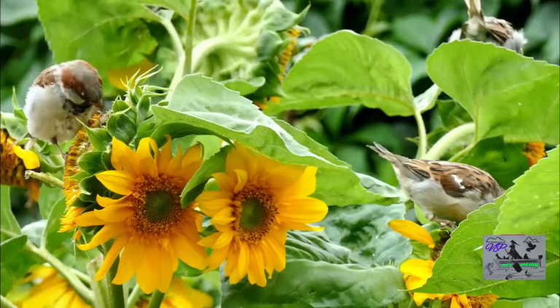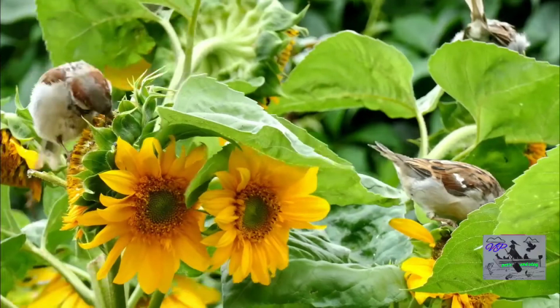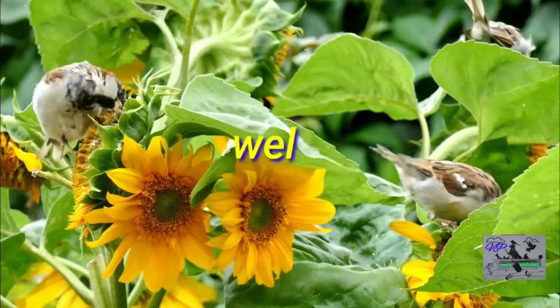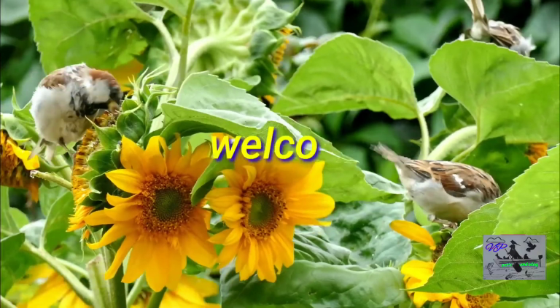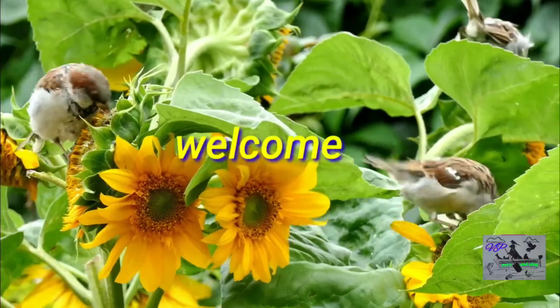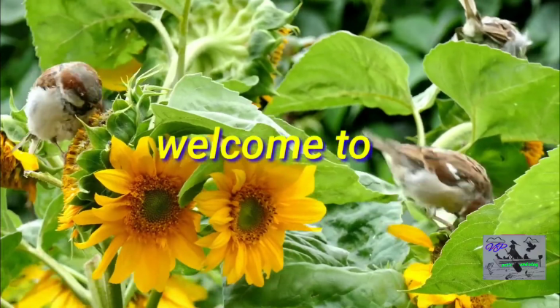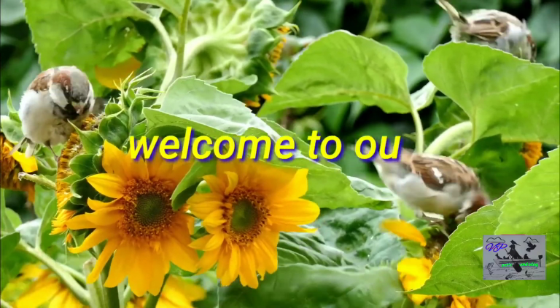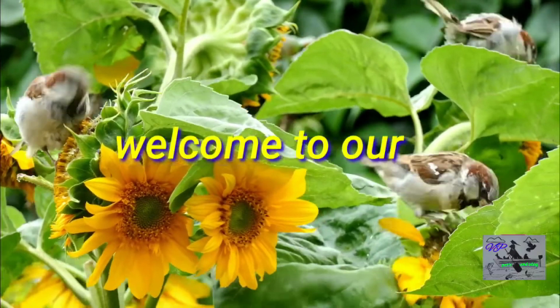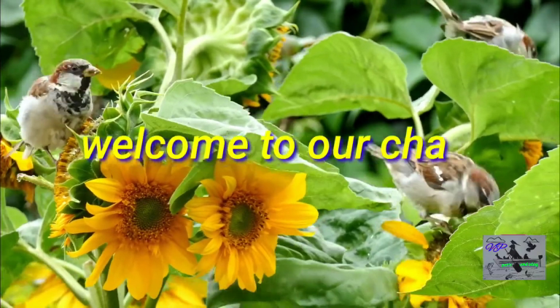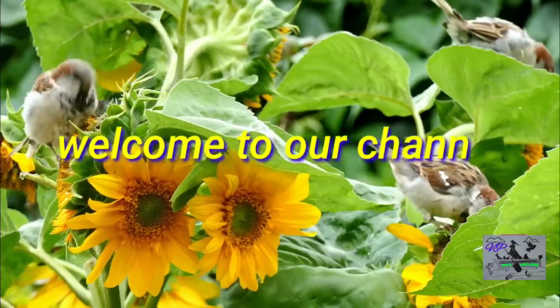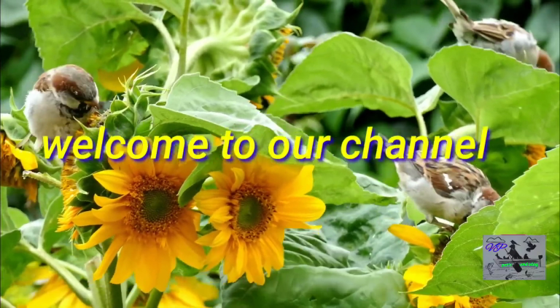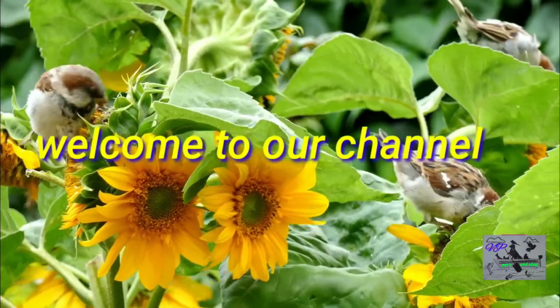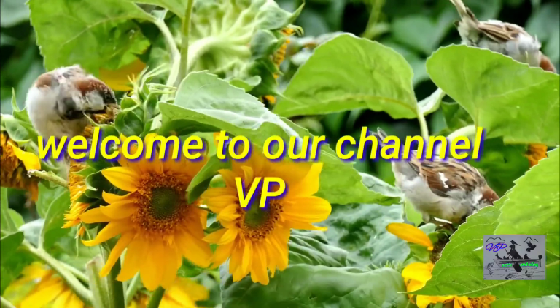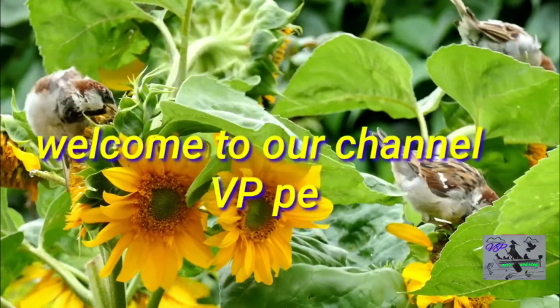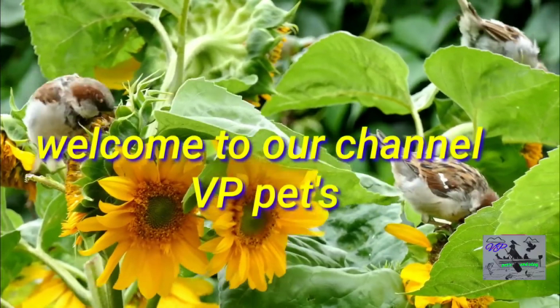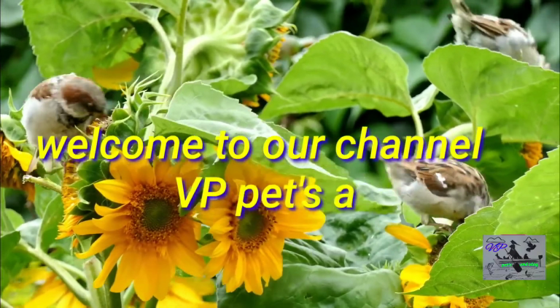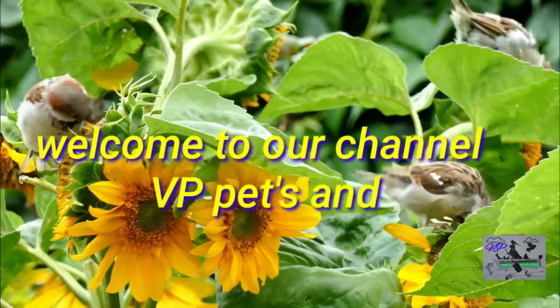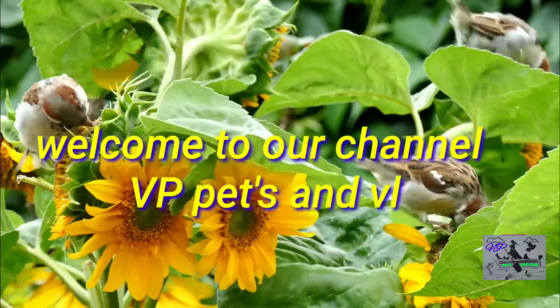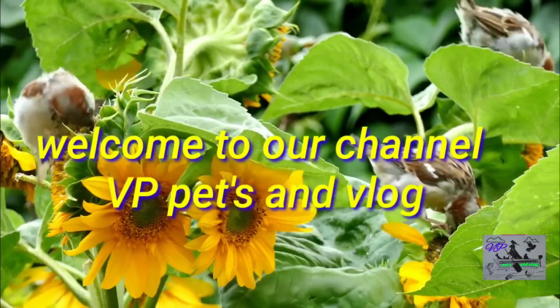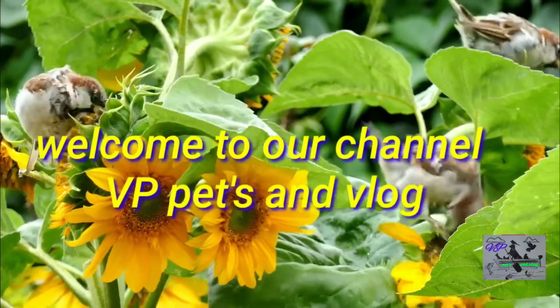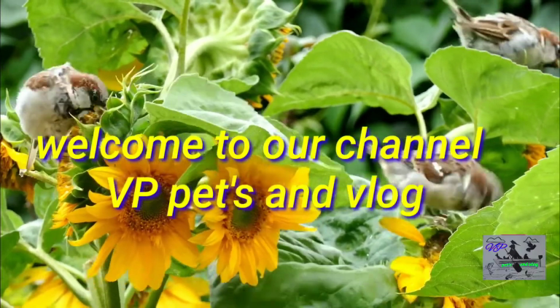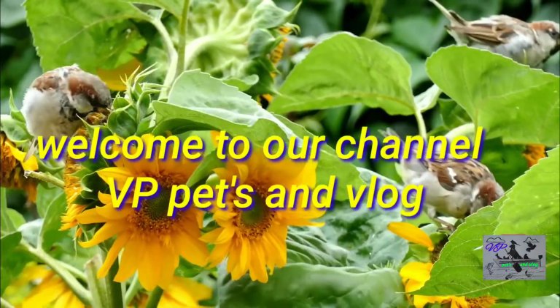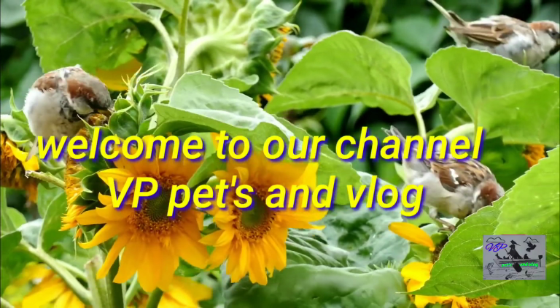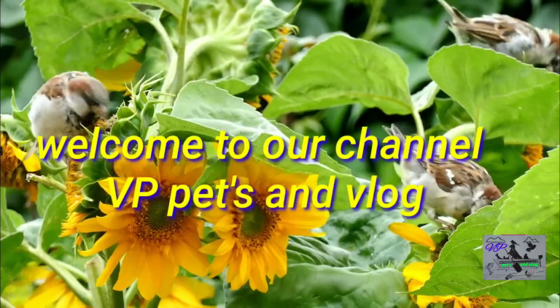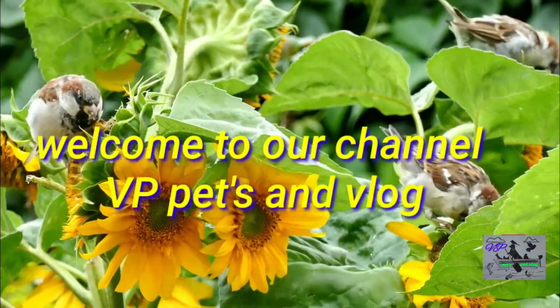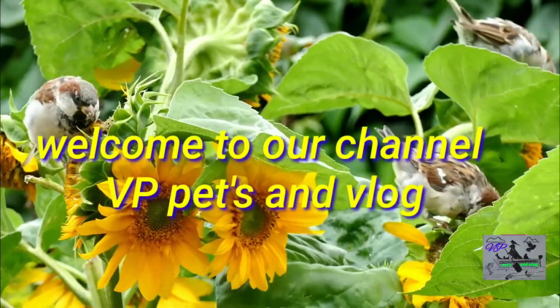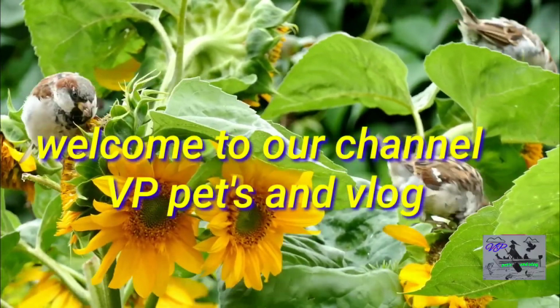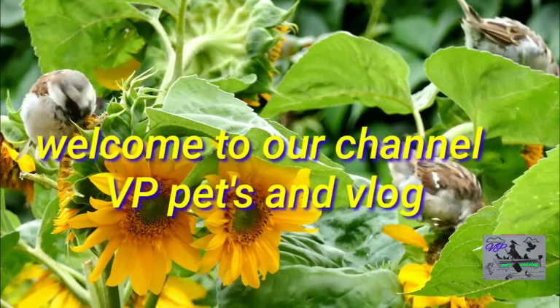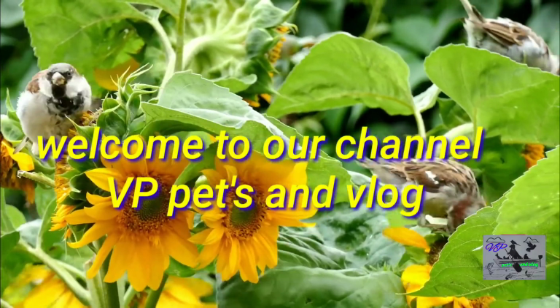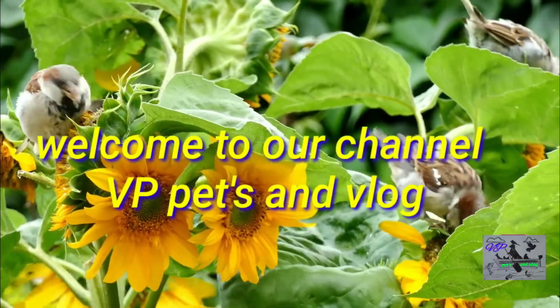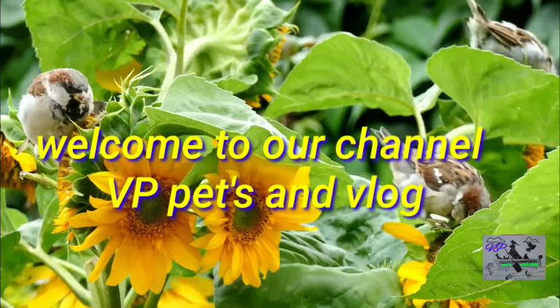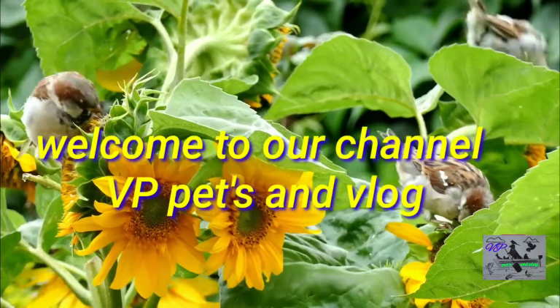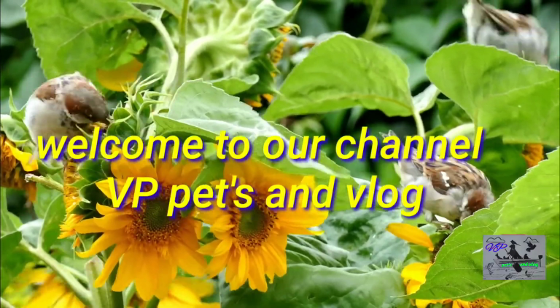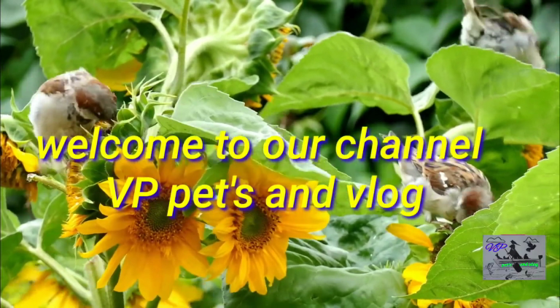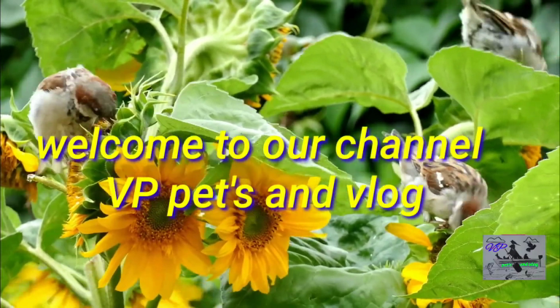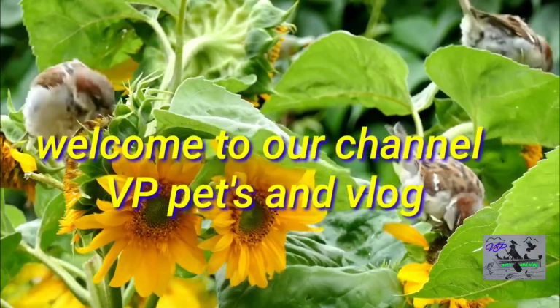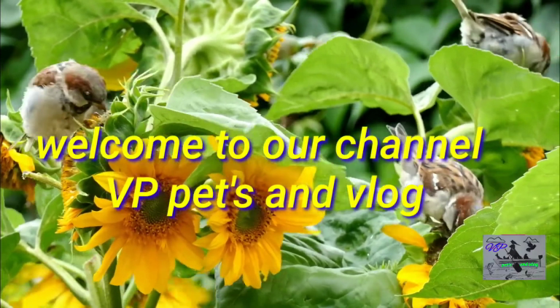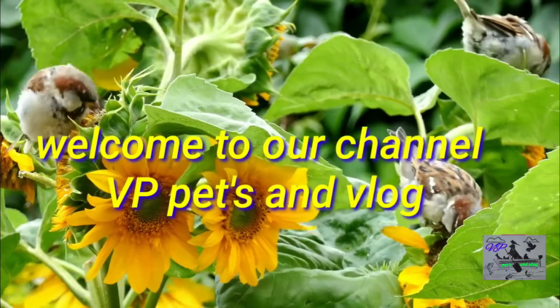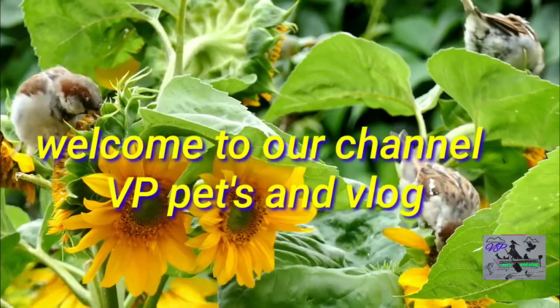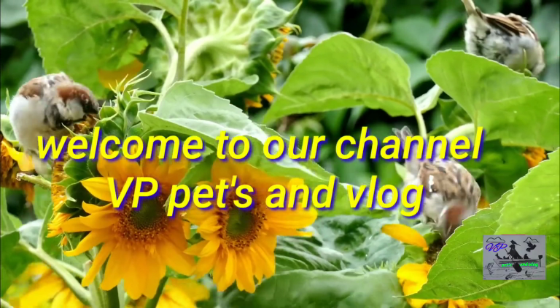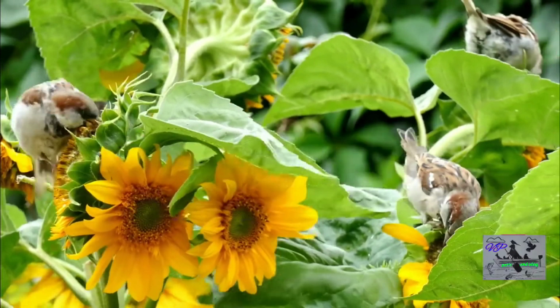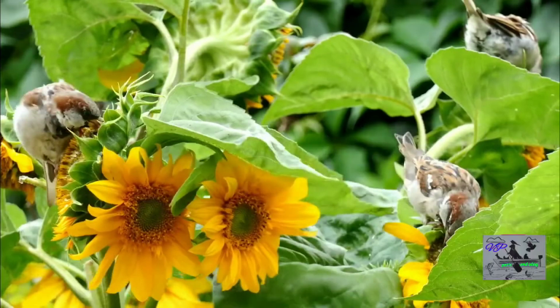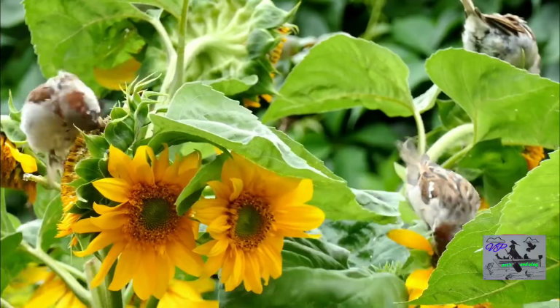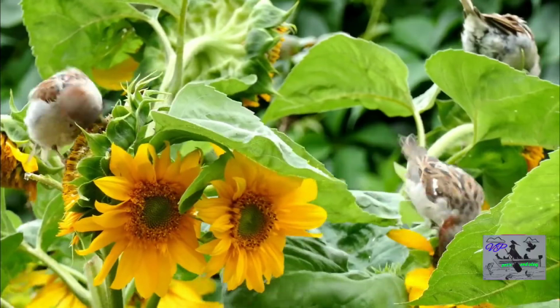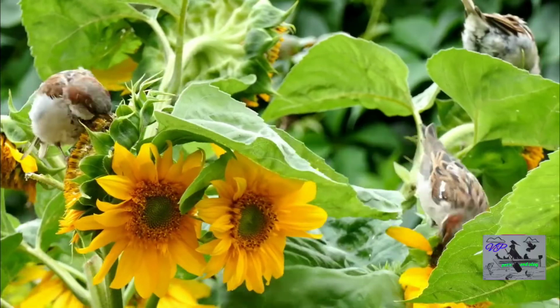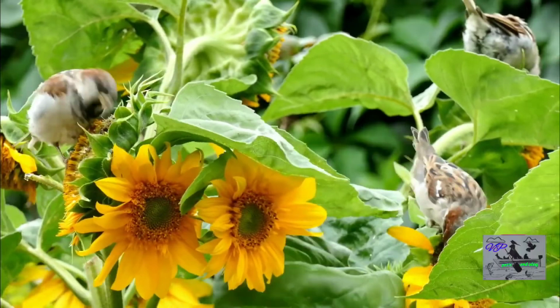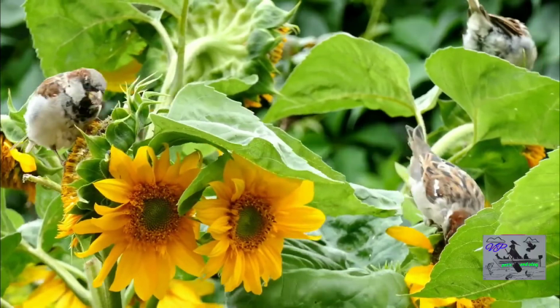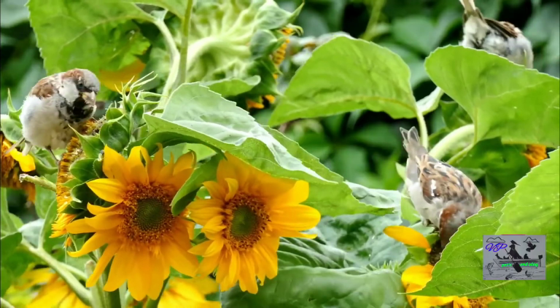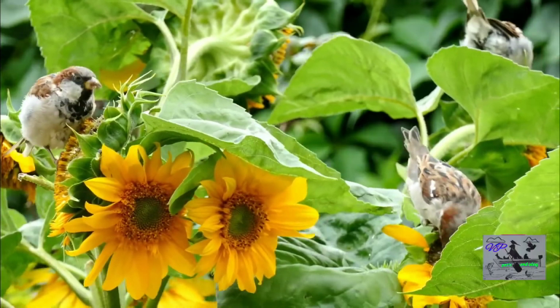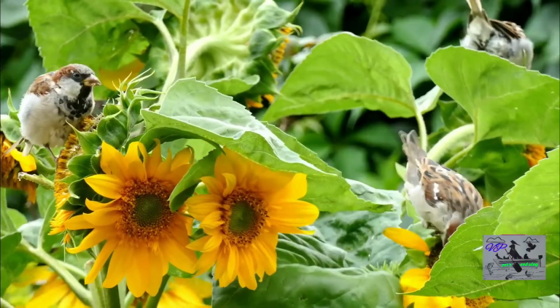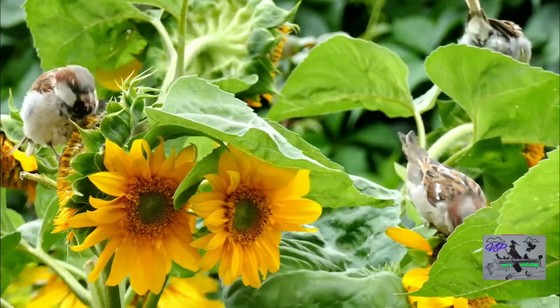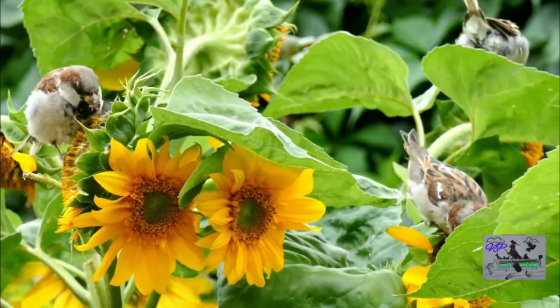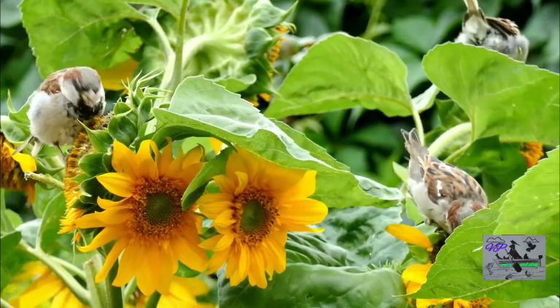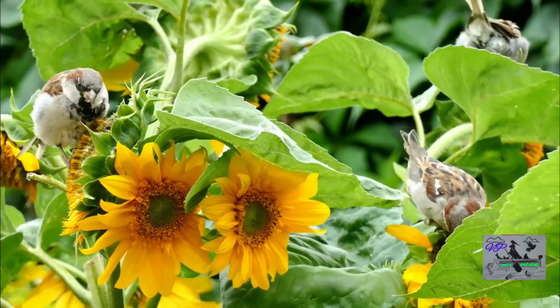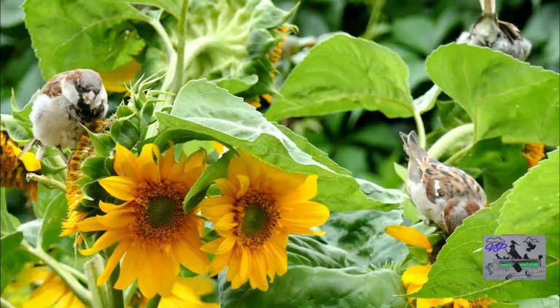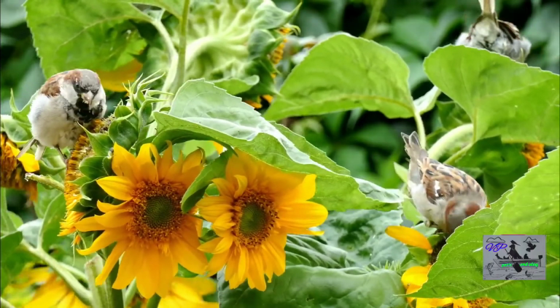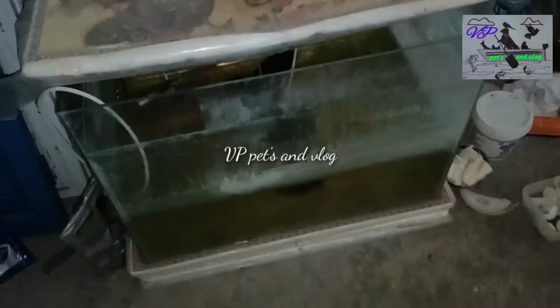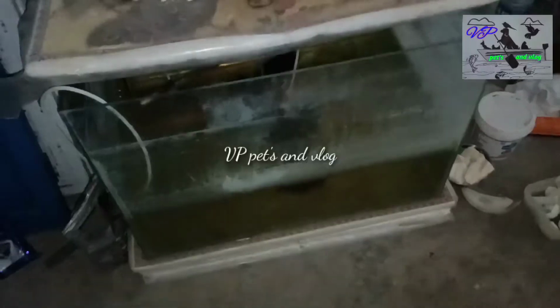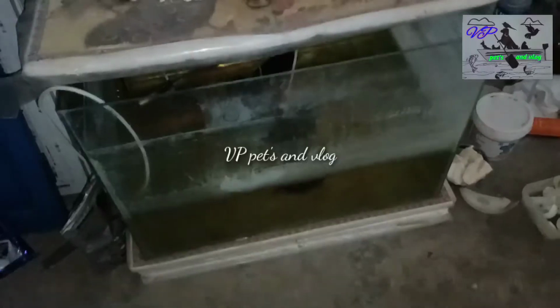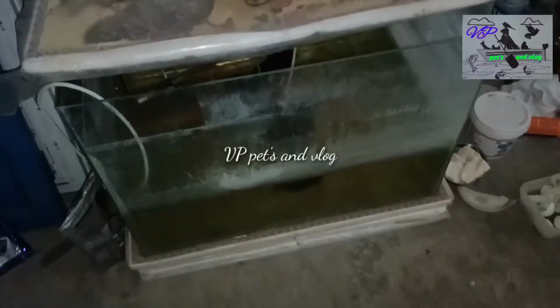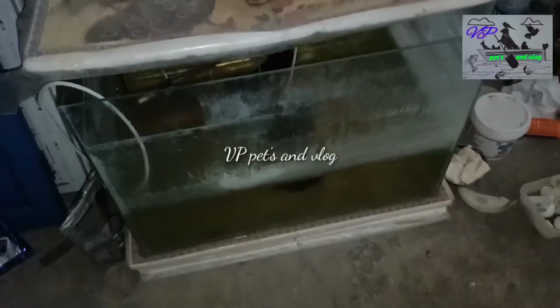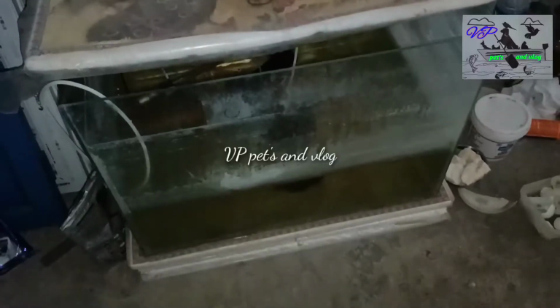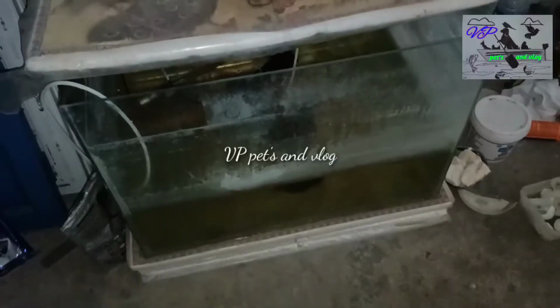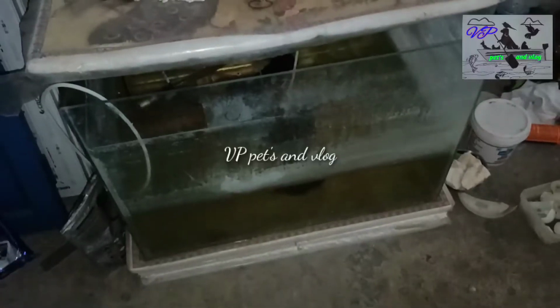Hi friends, welcome to our channel VP Pitch and Log.